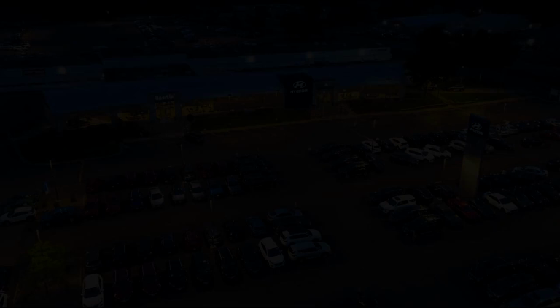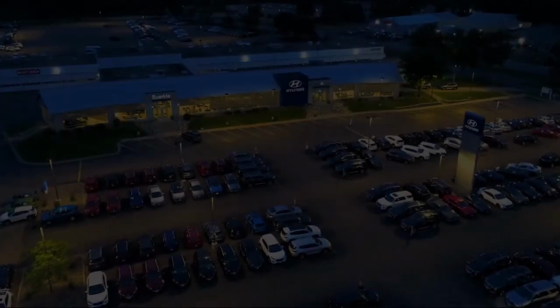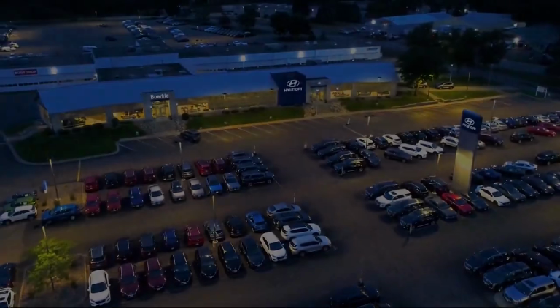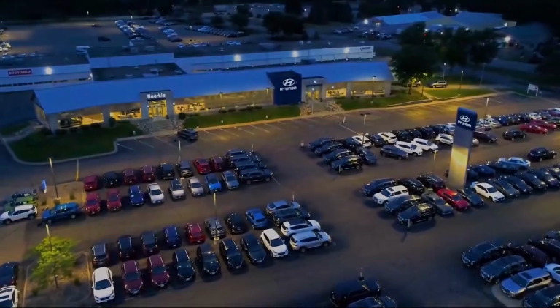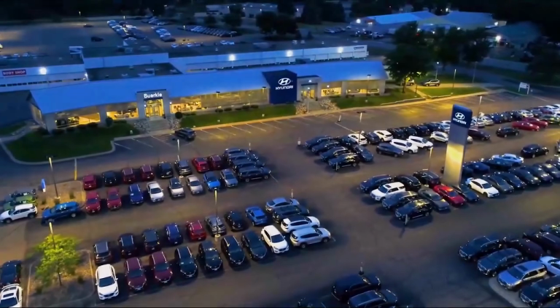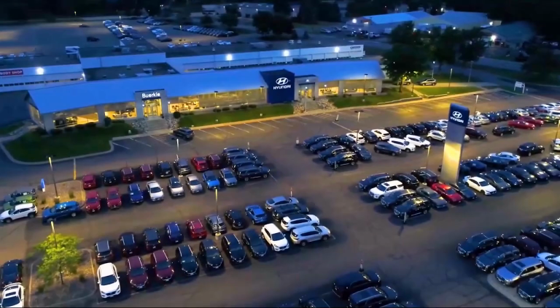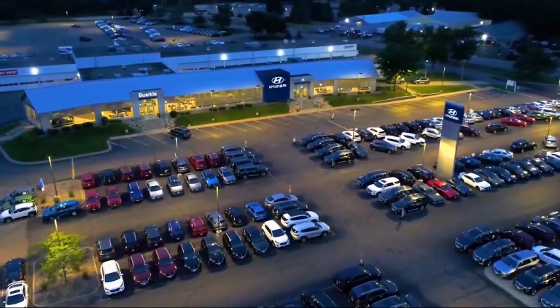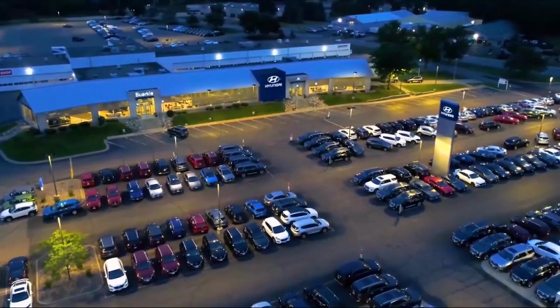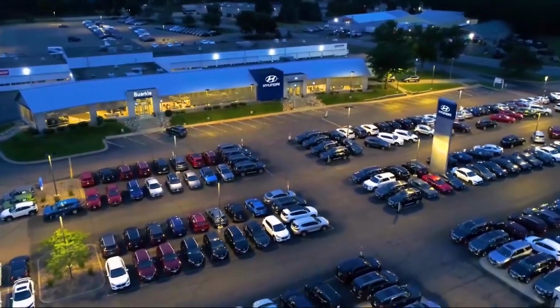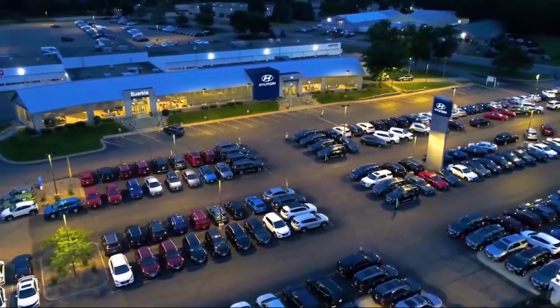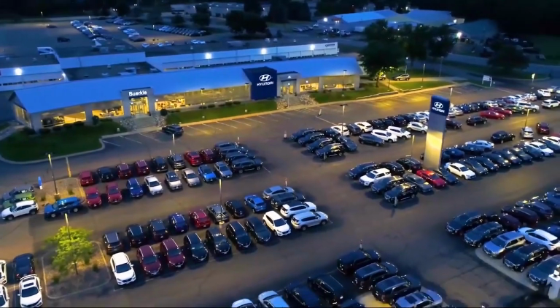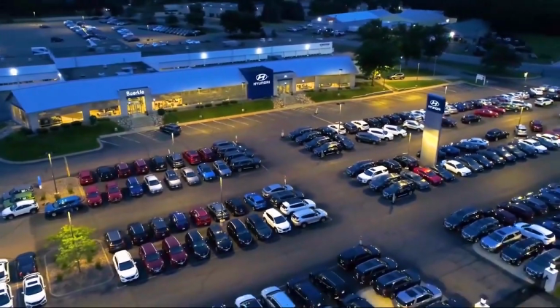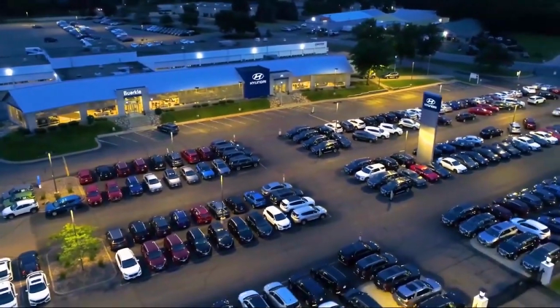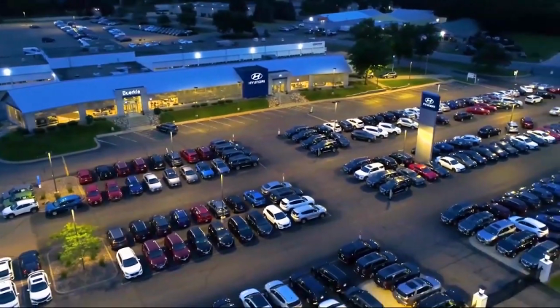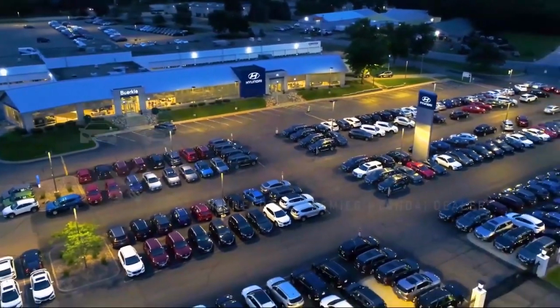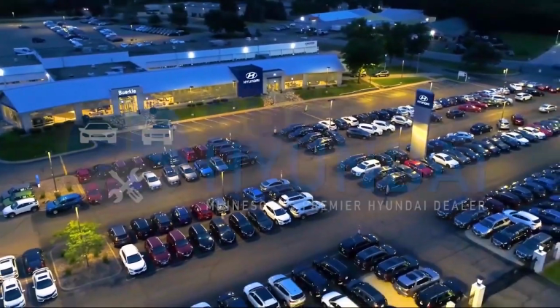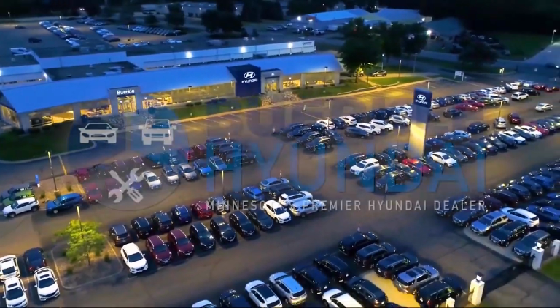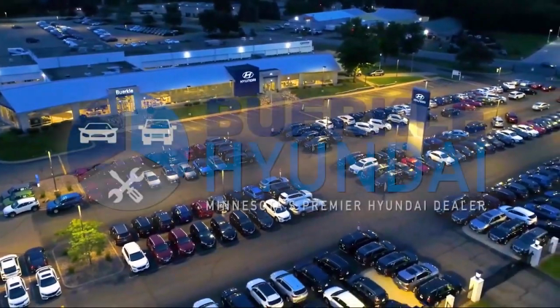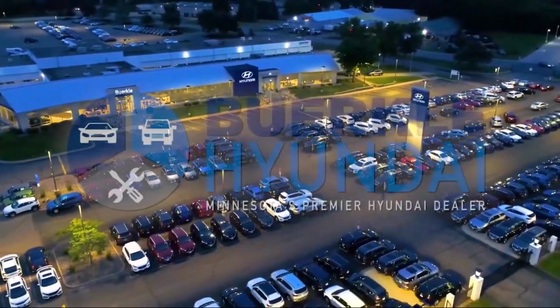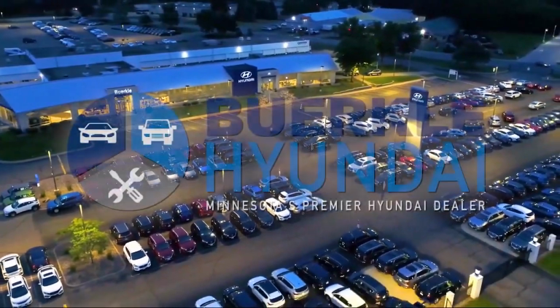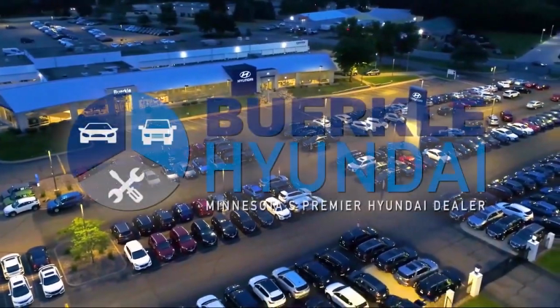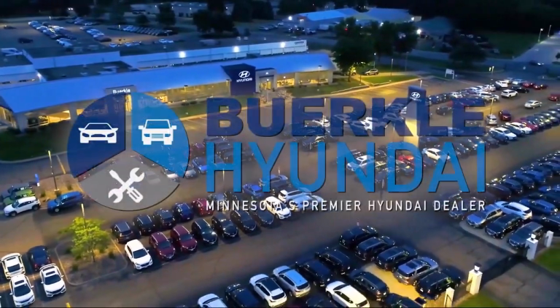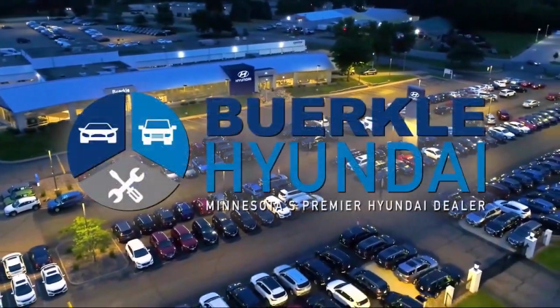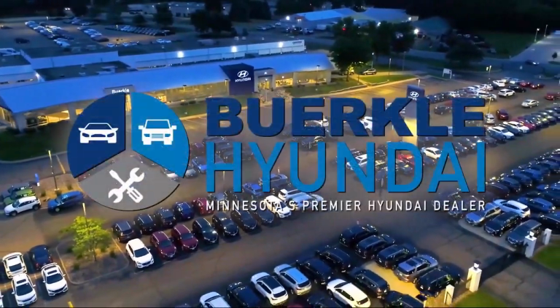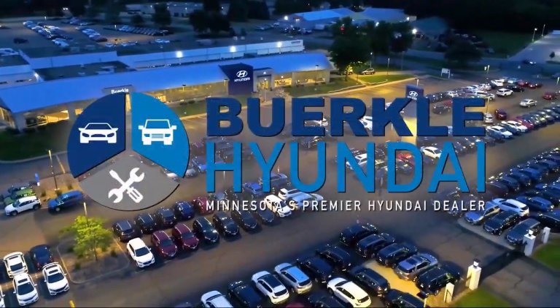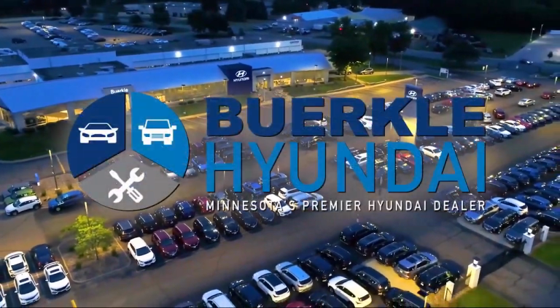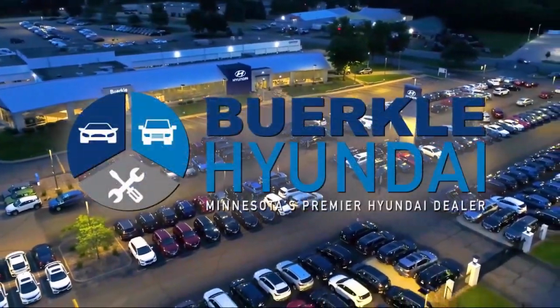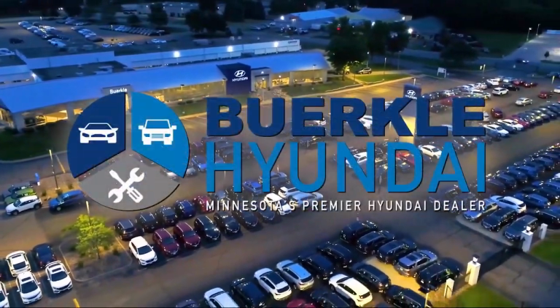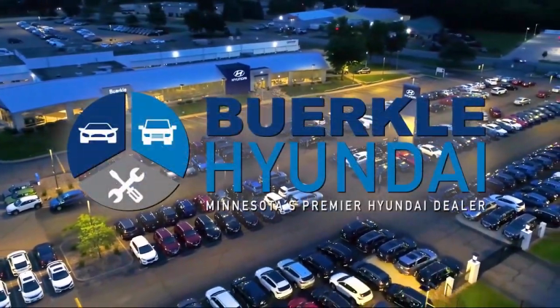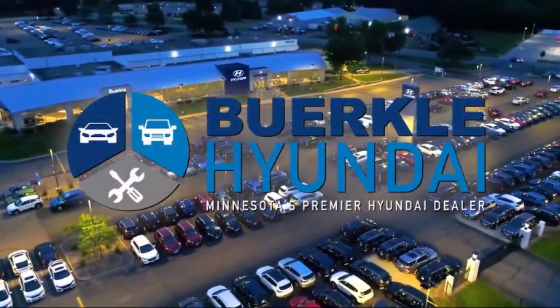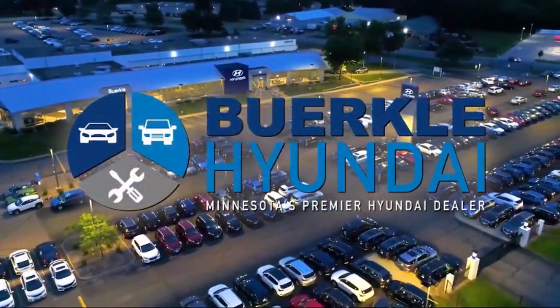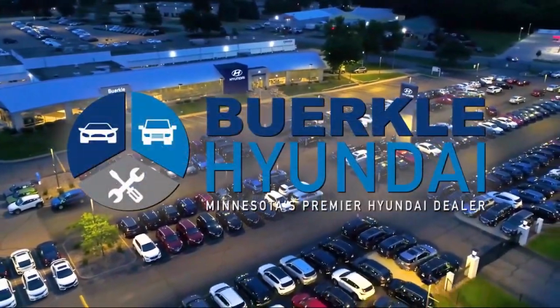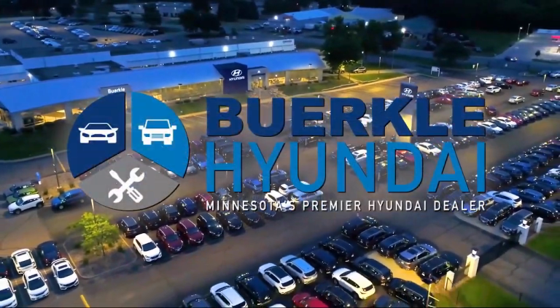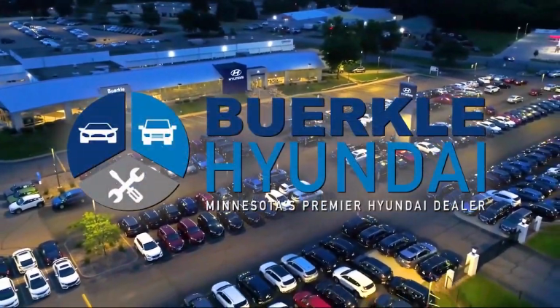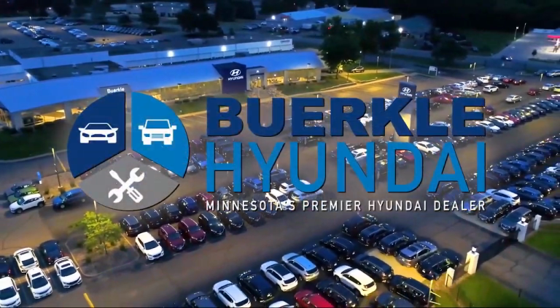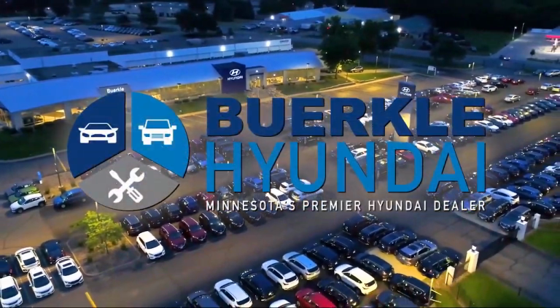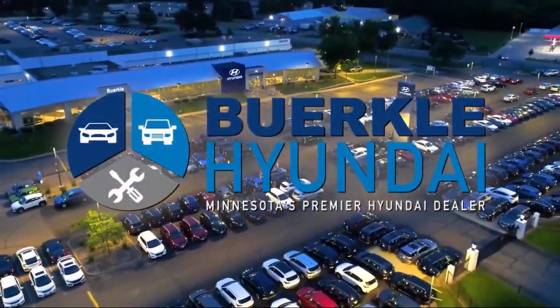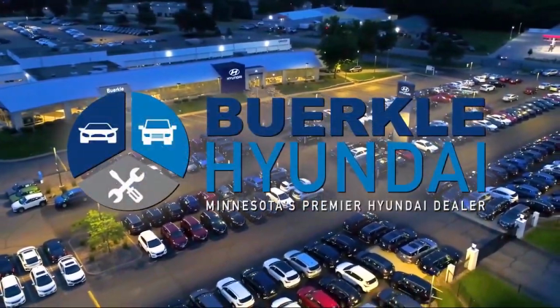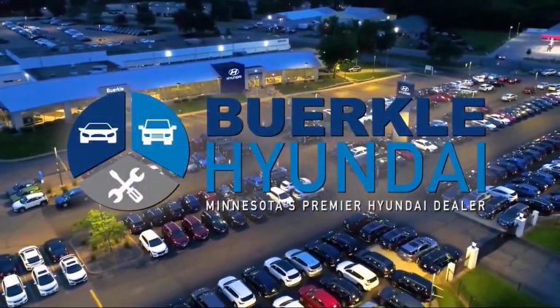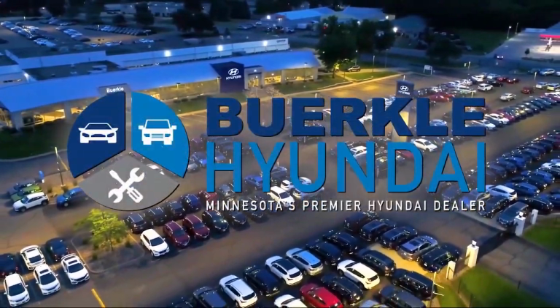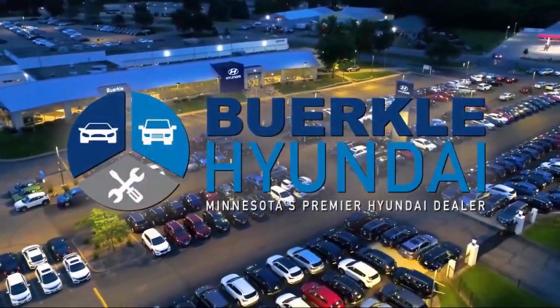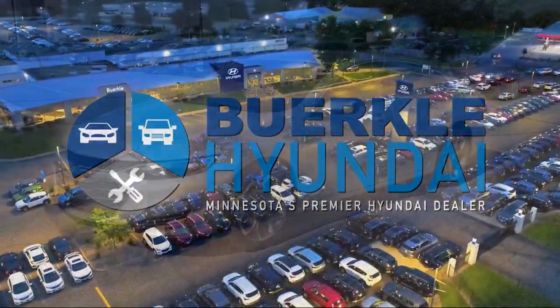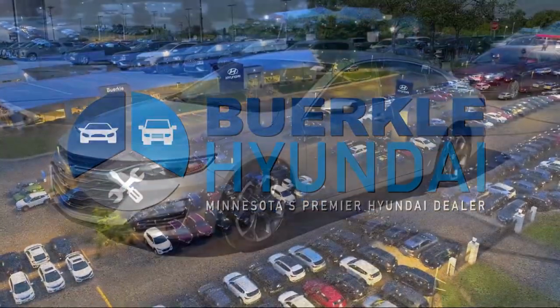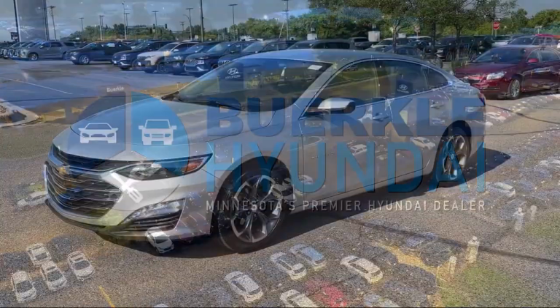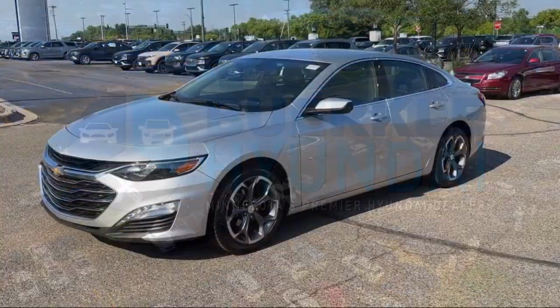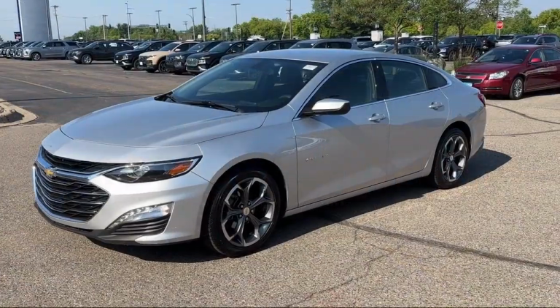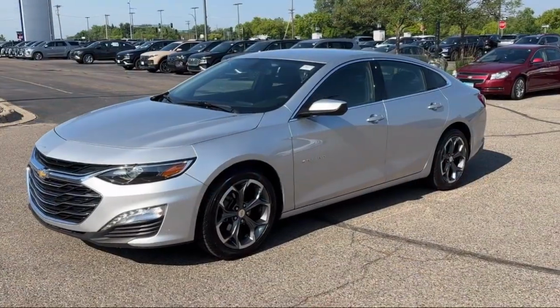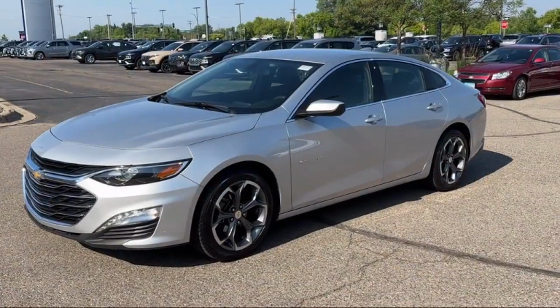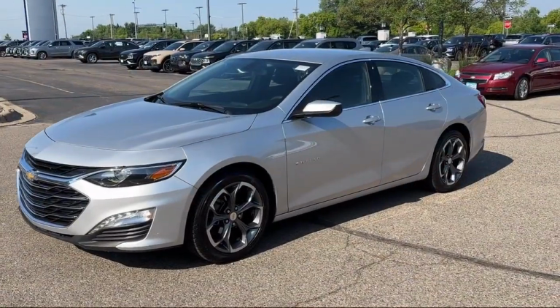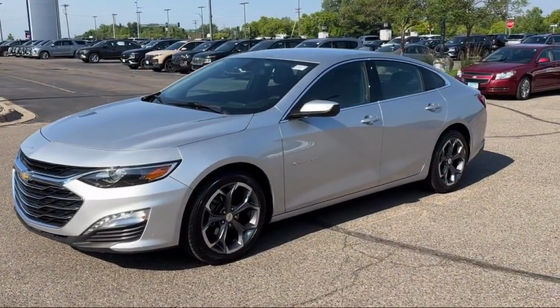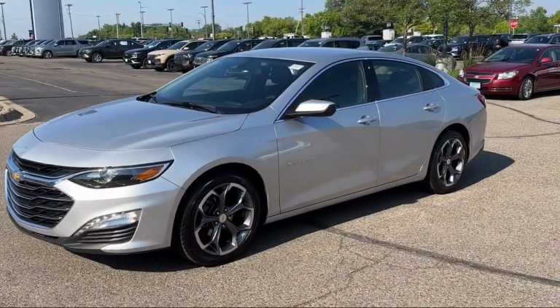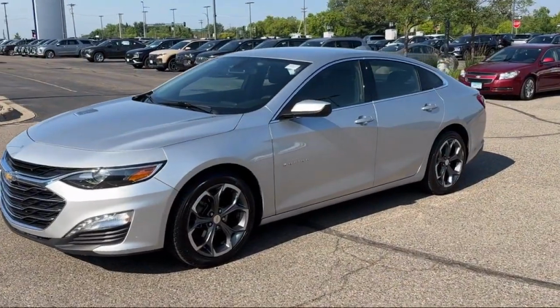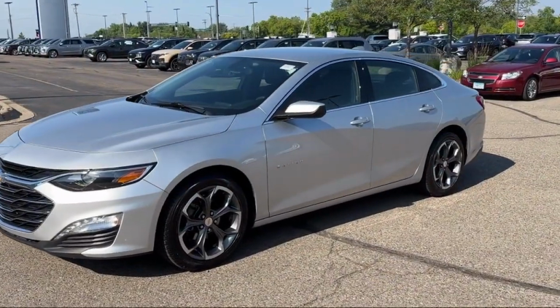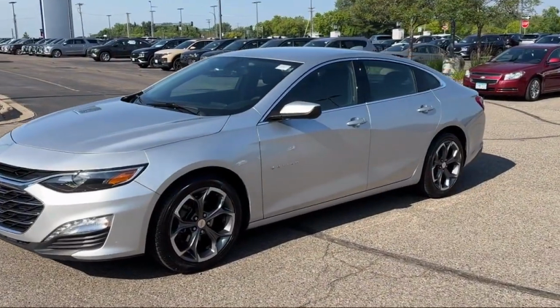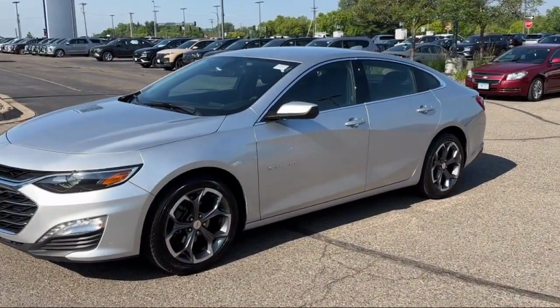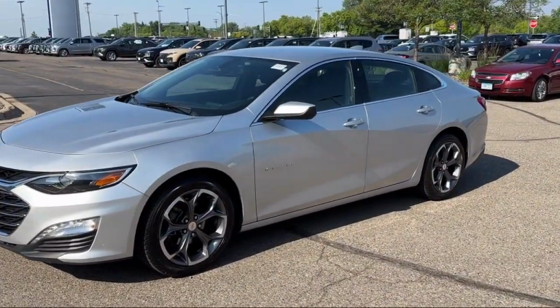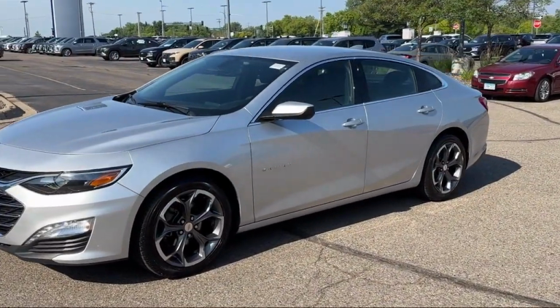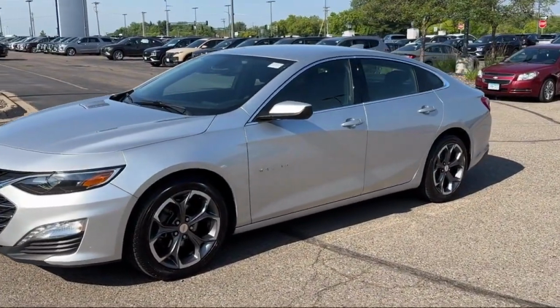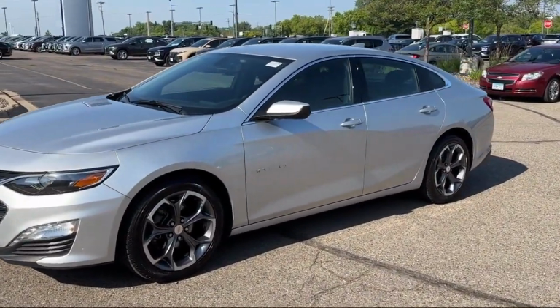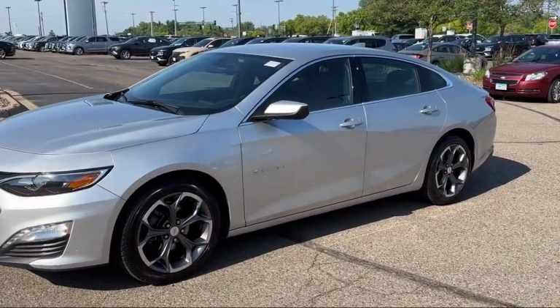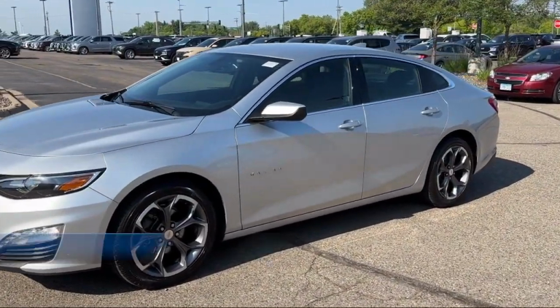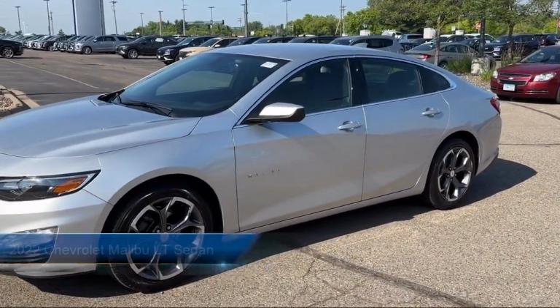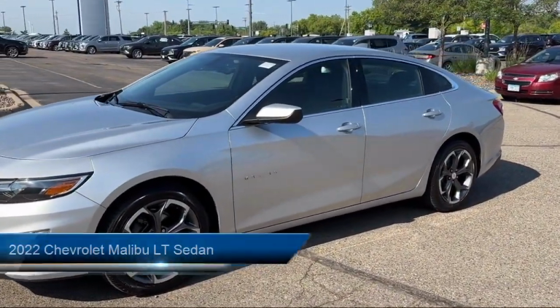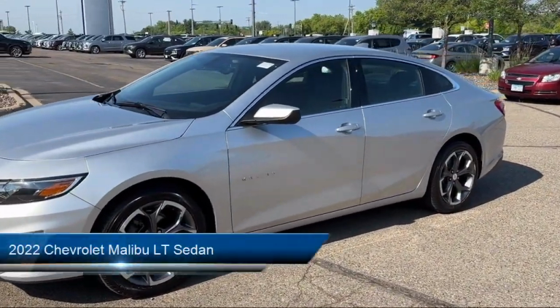Welcome to Berkeley Hyundai, Minnesota's premier Hyundai dealer. And here's a look at another one of our great vehicles from our inventory.